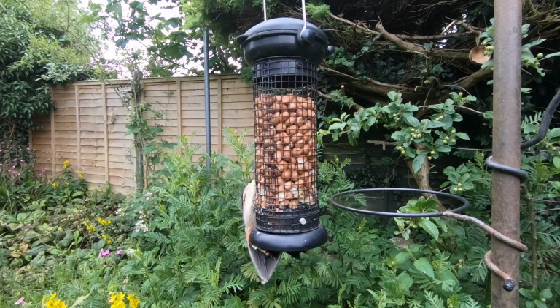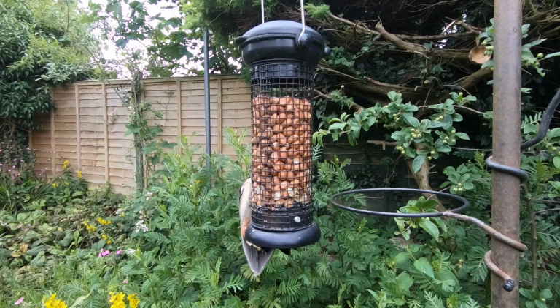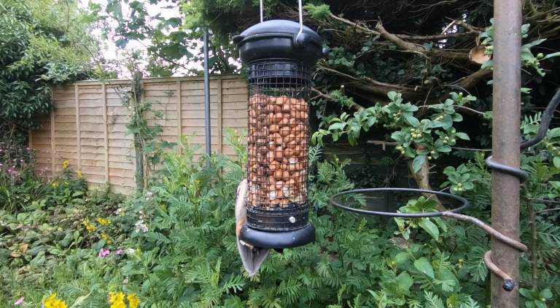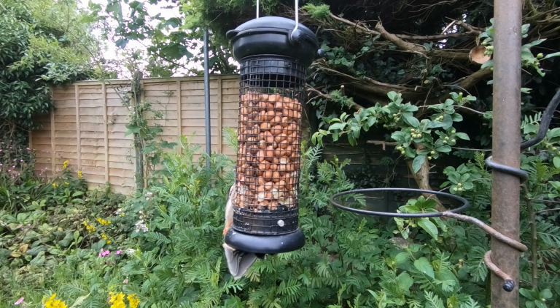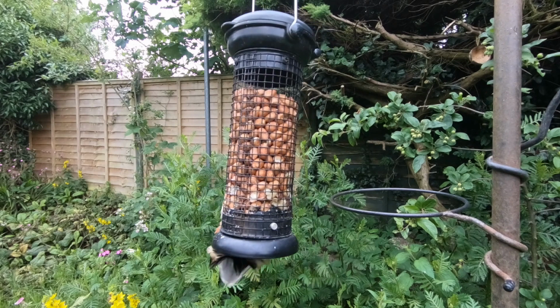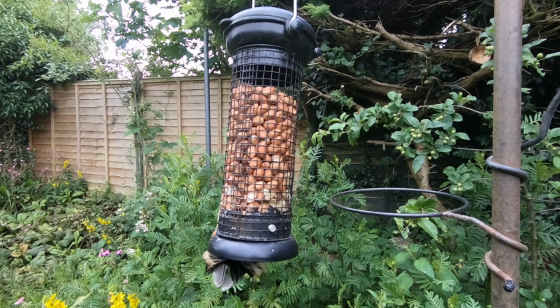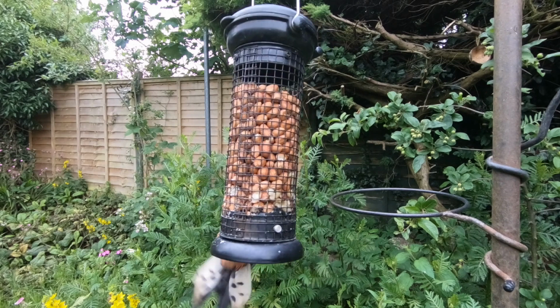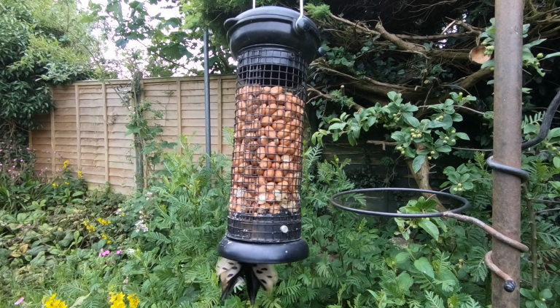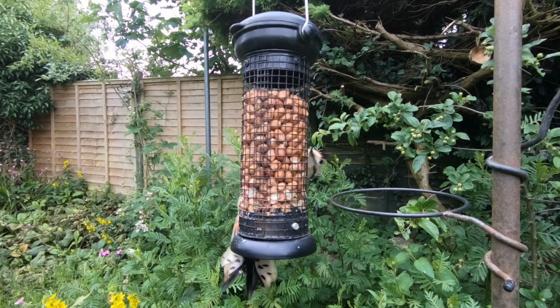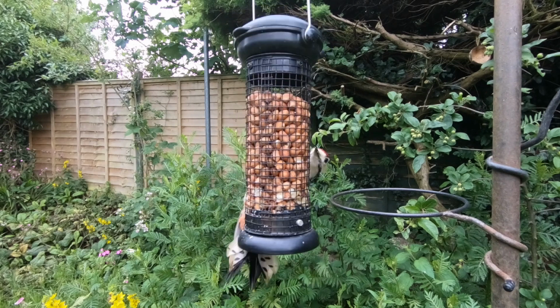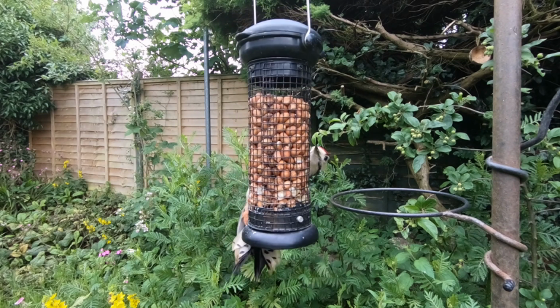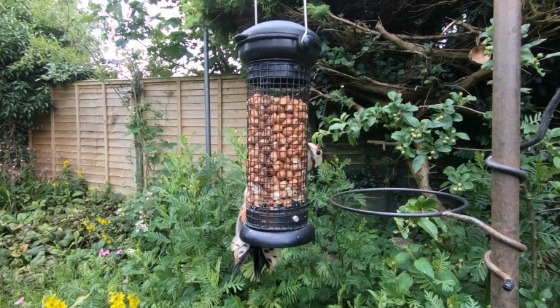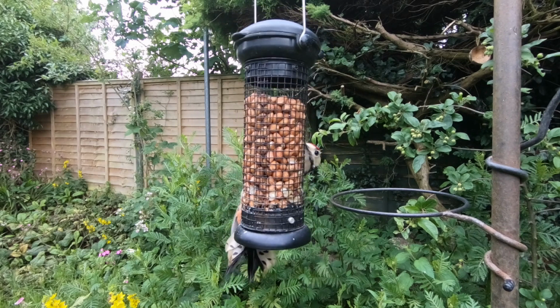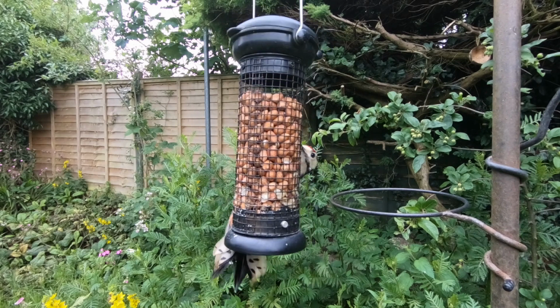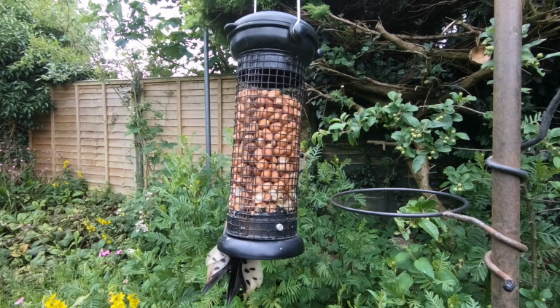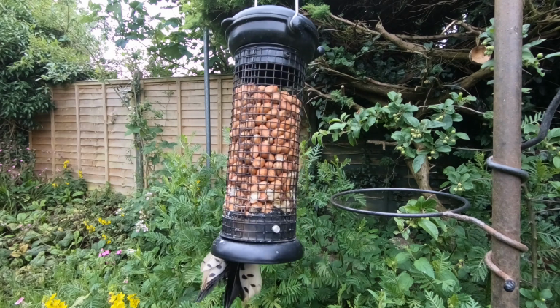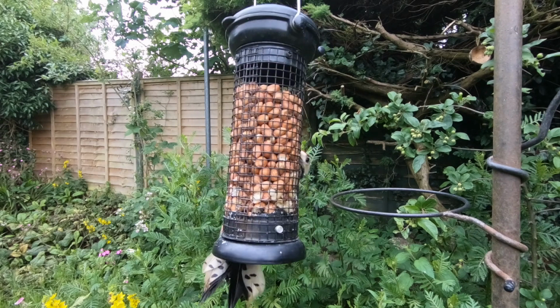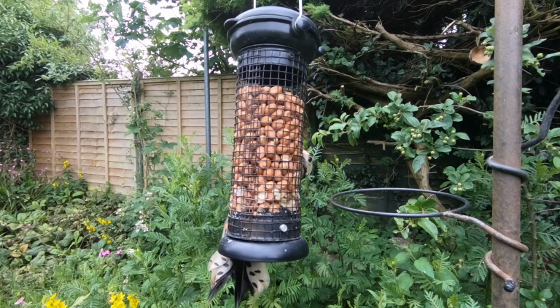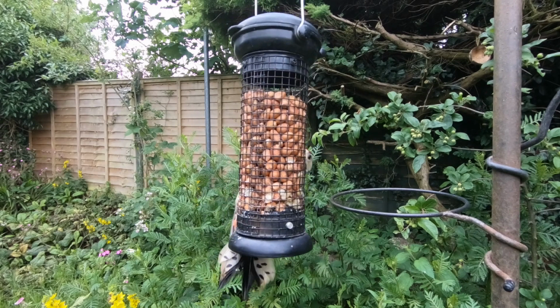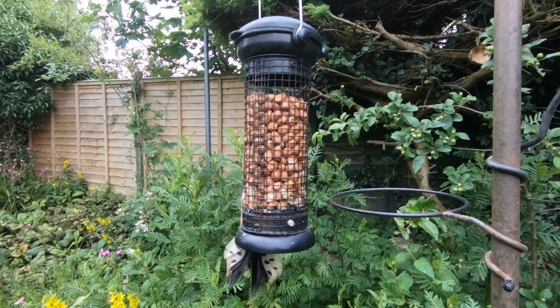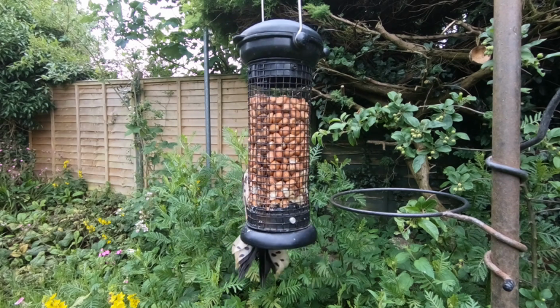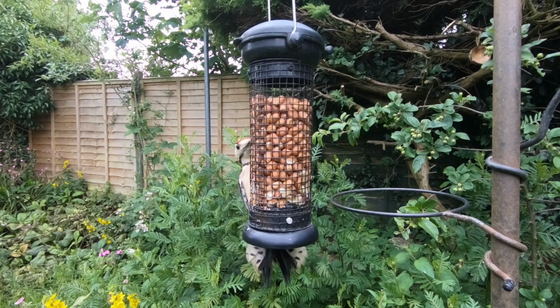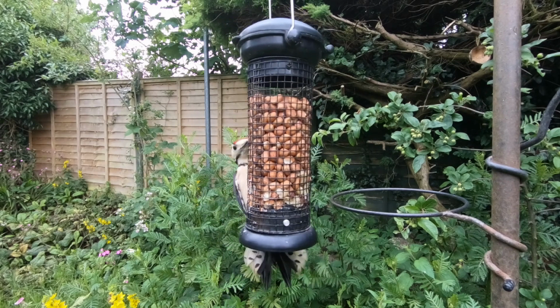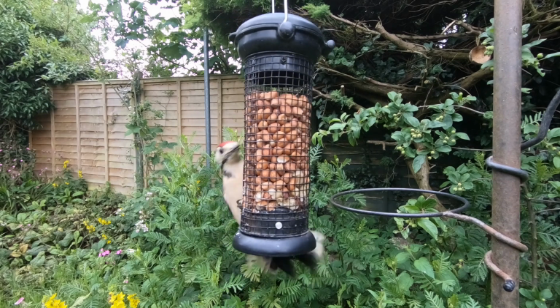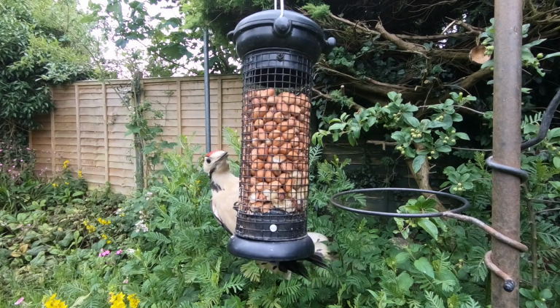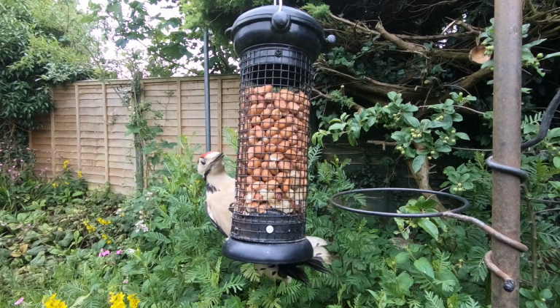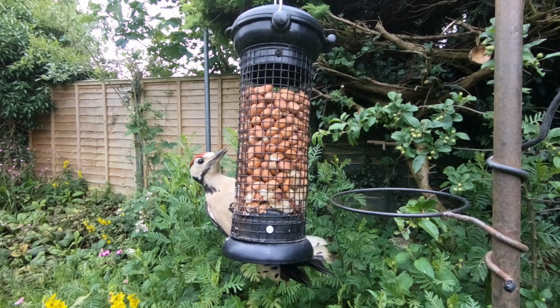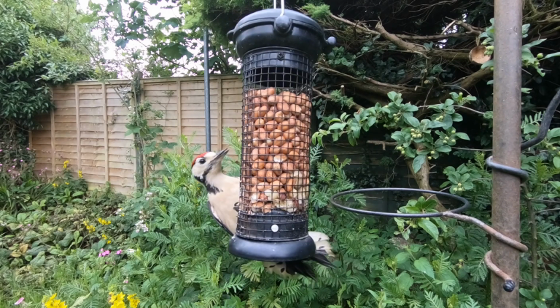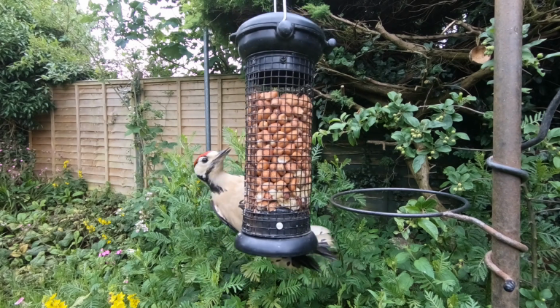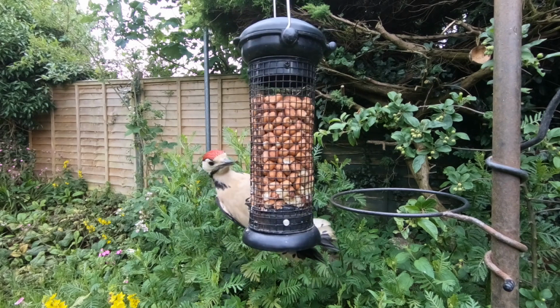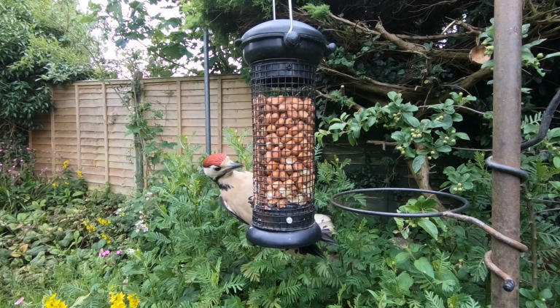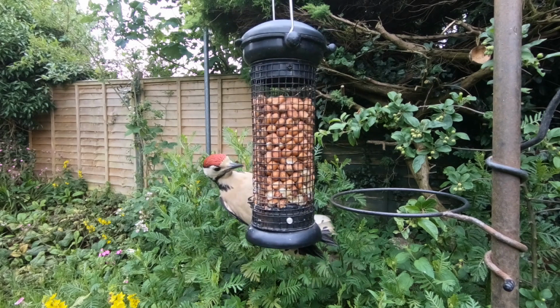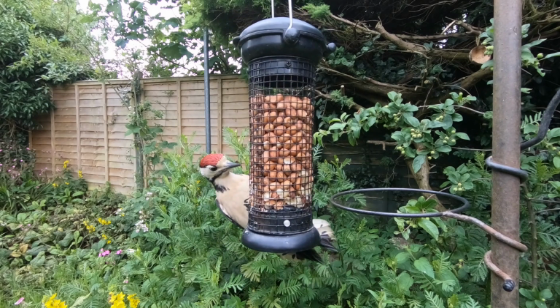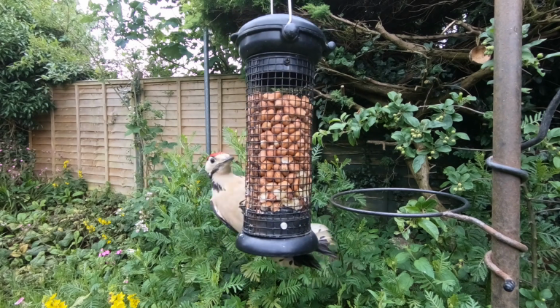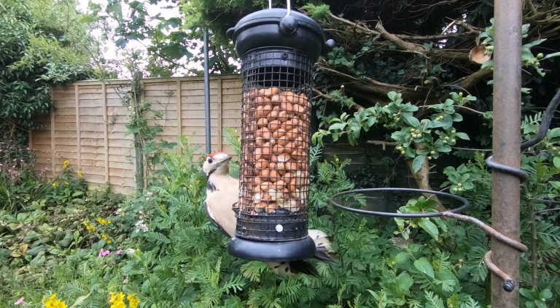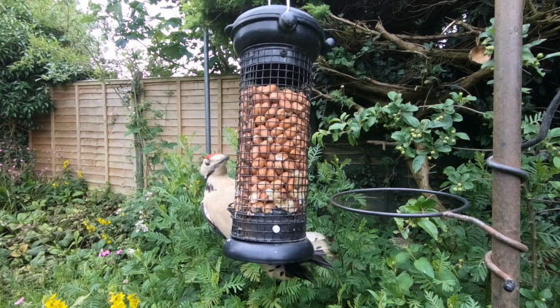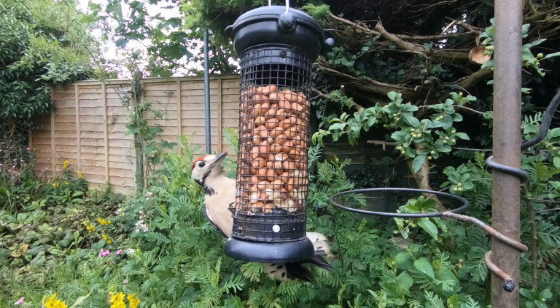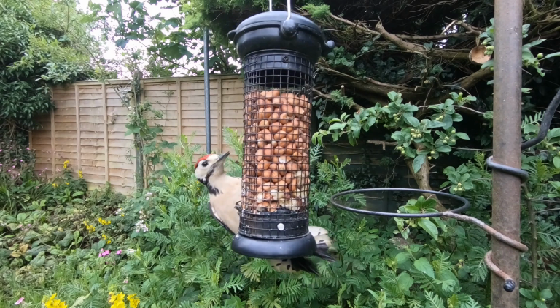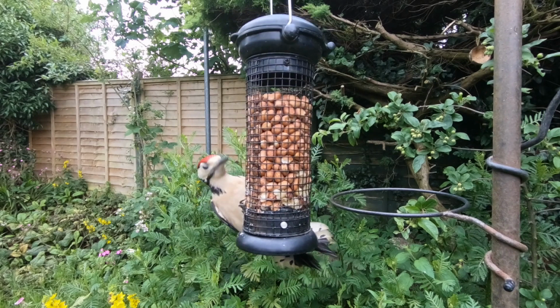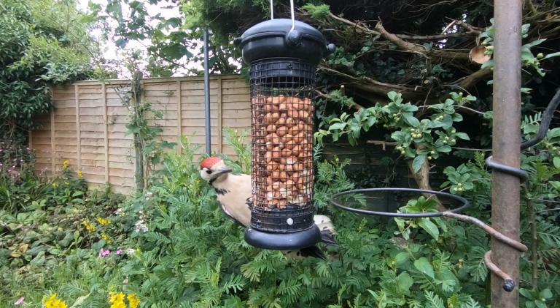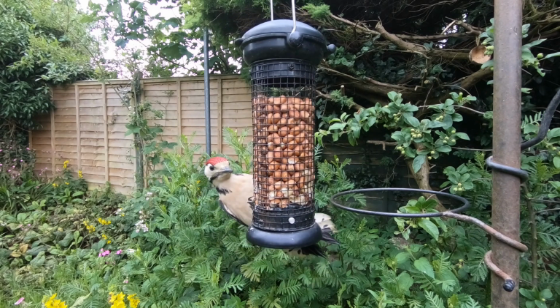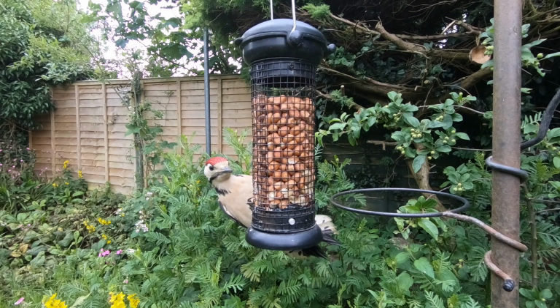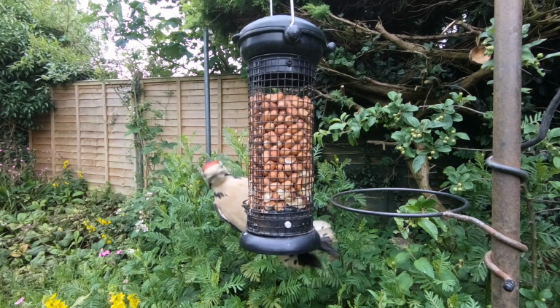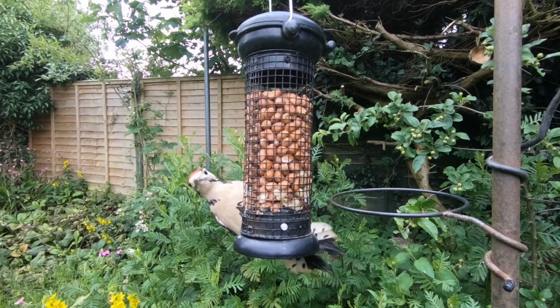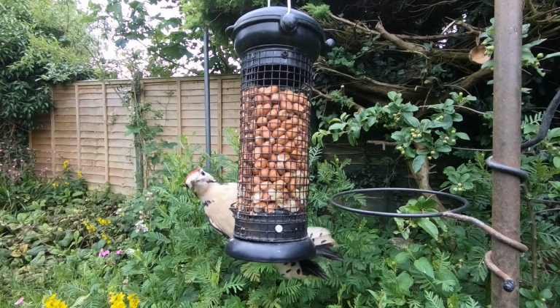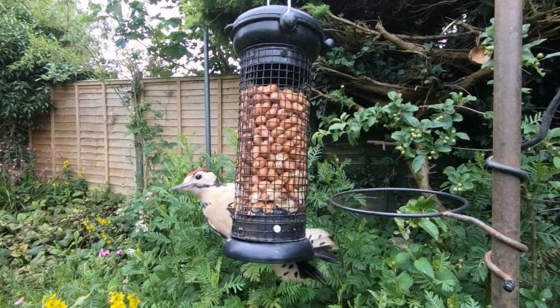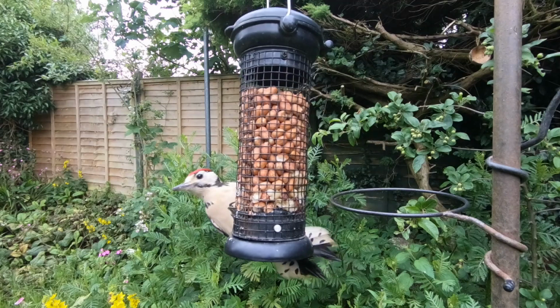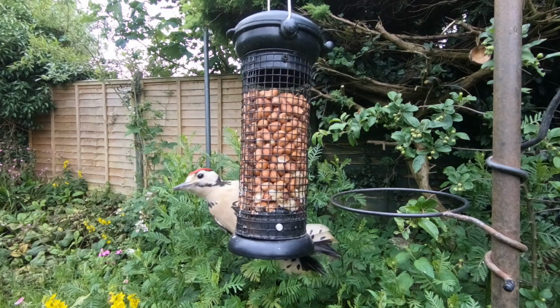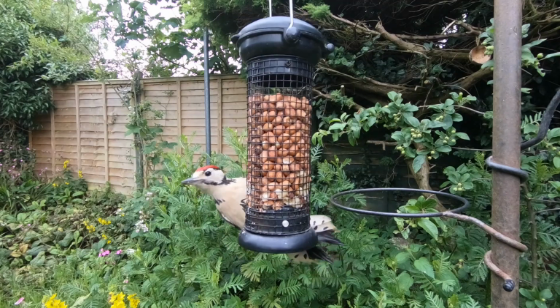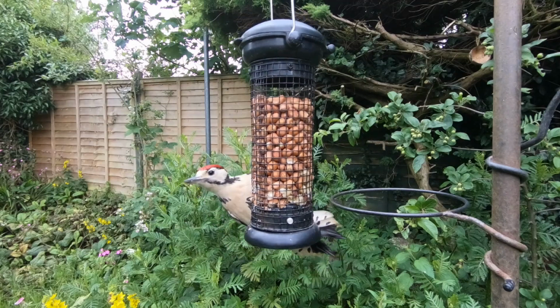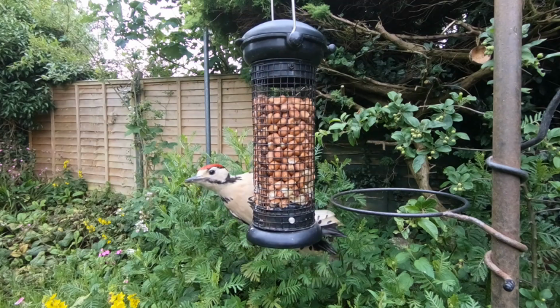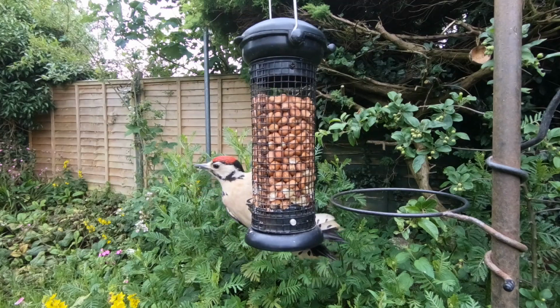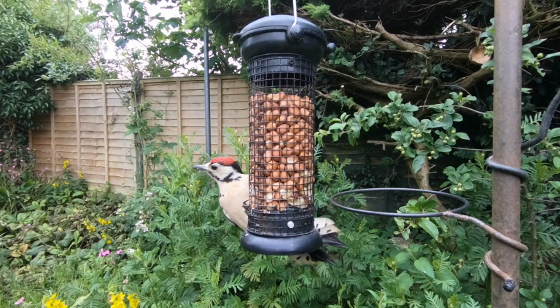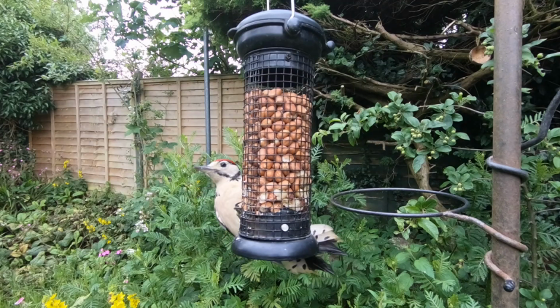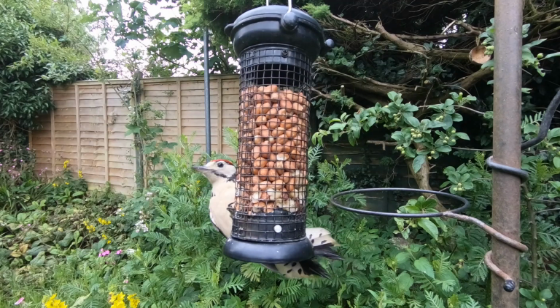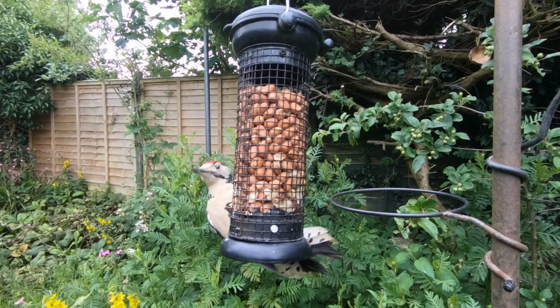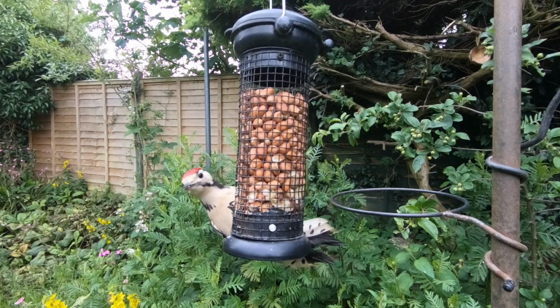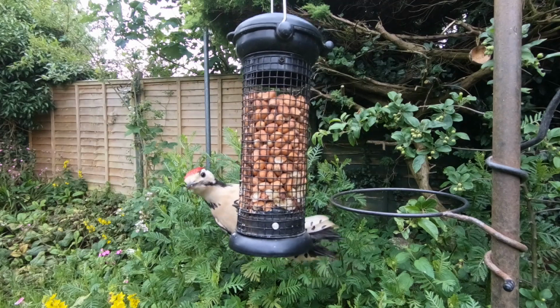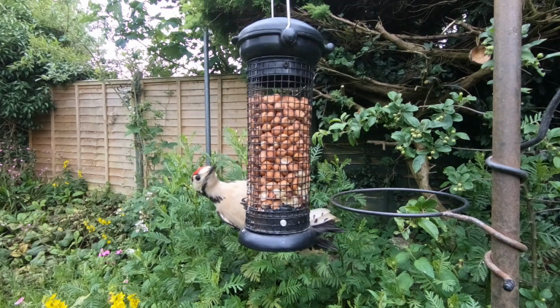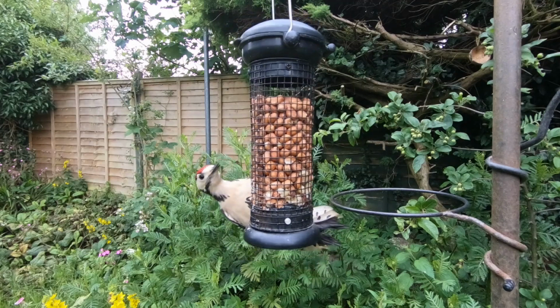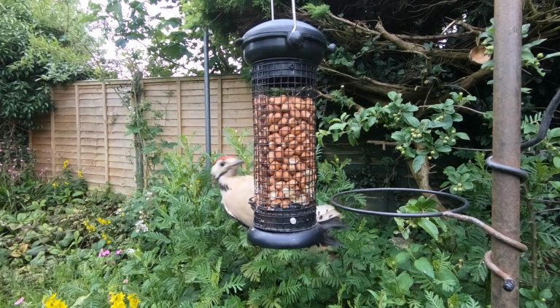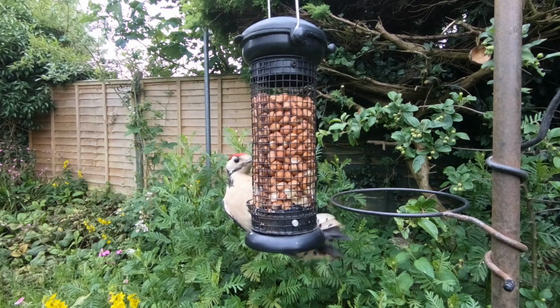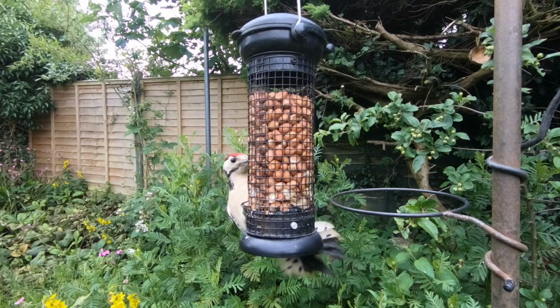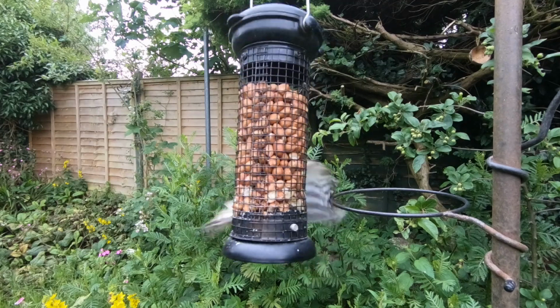Today's episode is all about the great spotted woodpecker, but first let's have a catch-up as always.